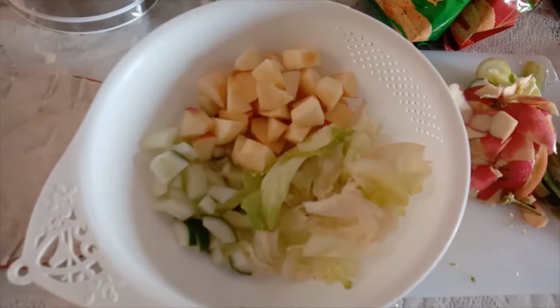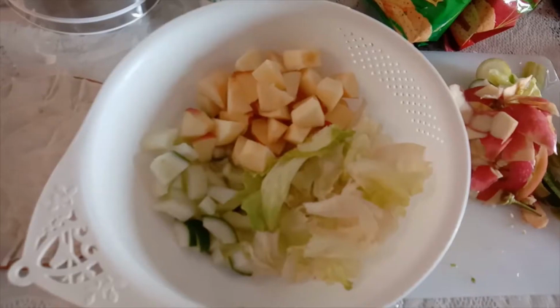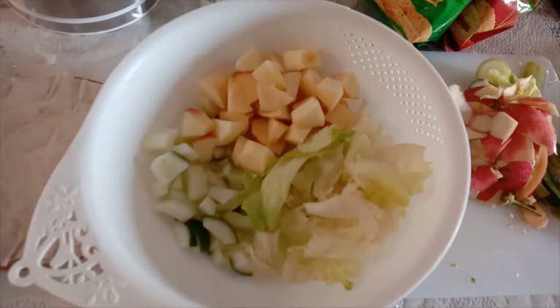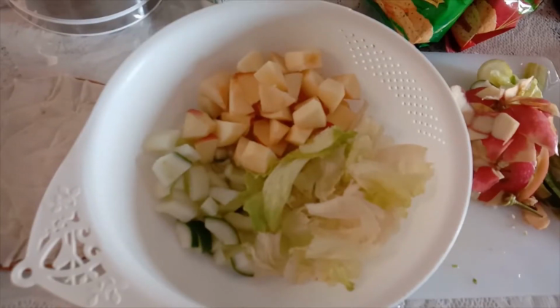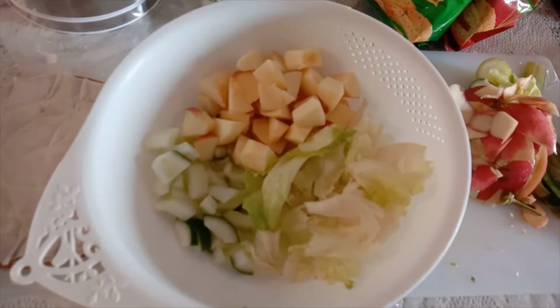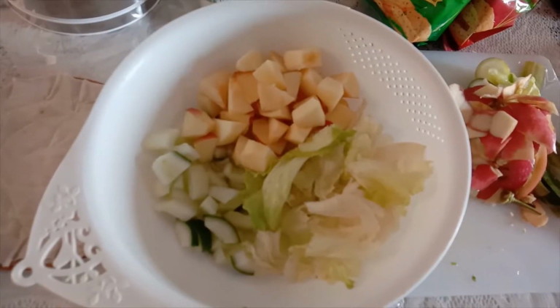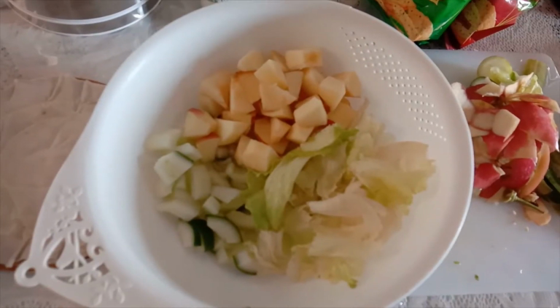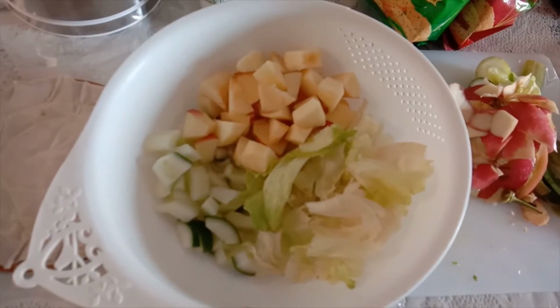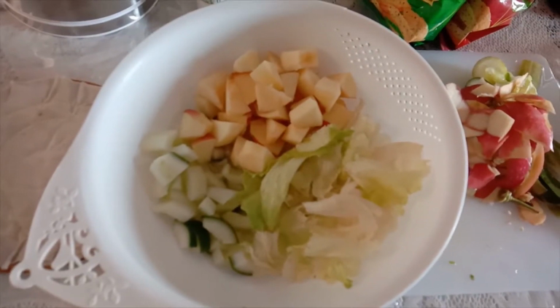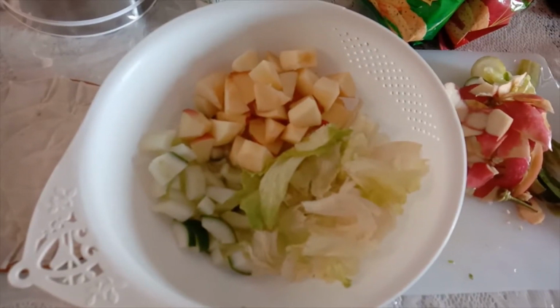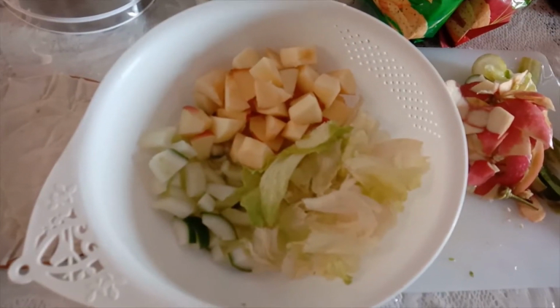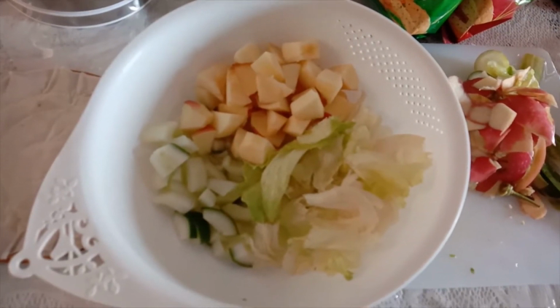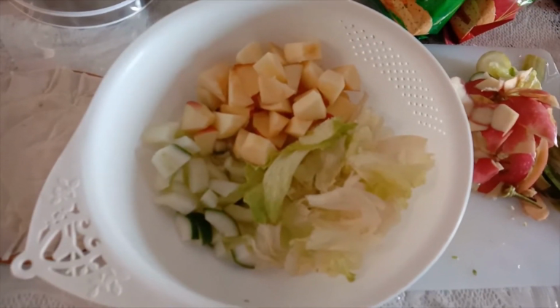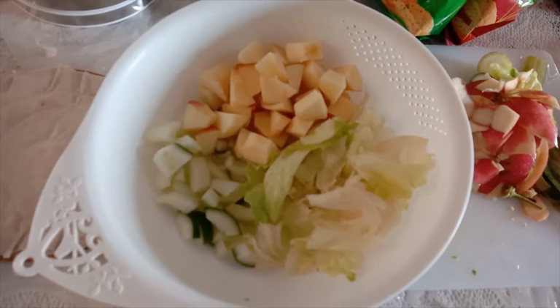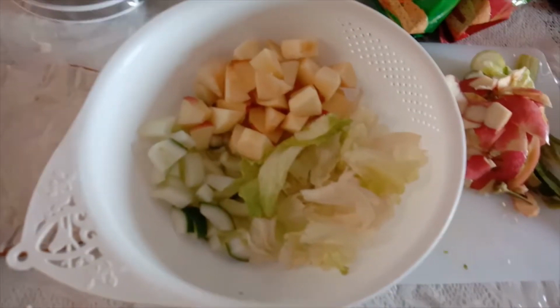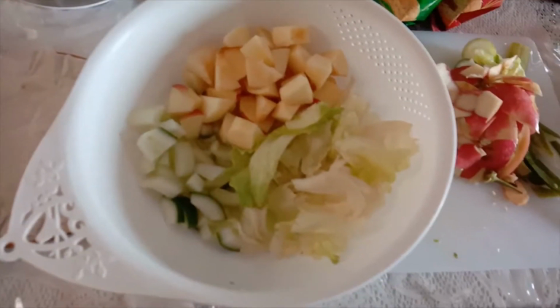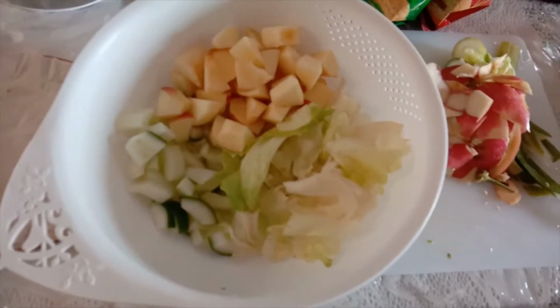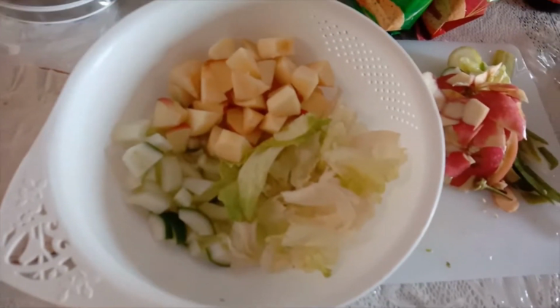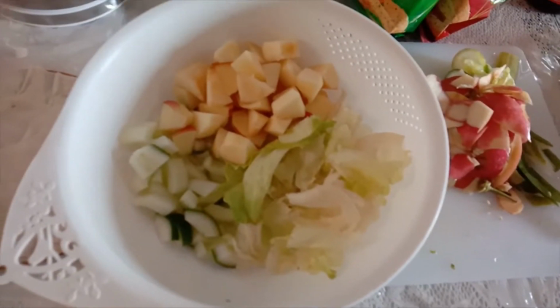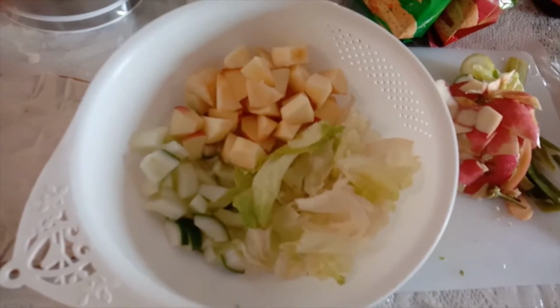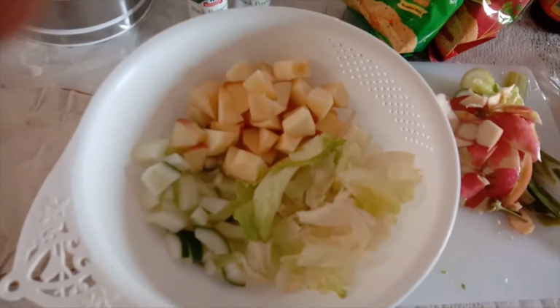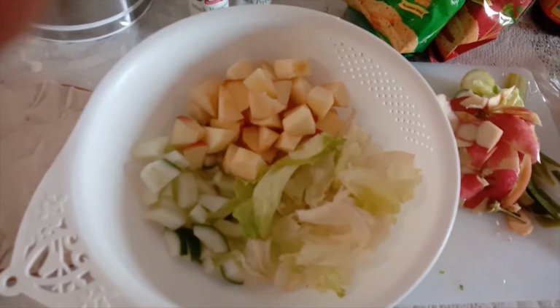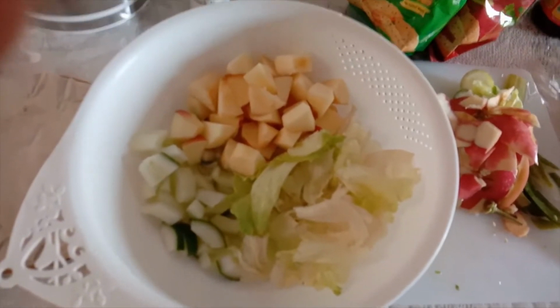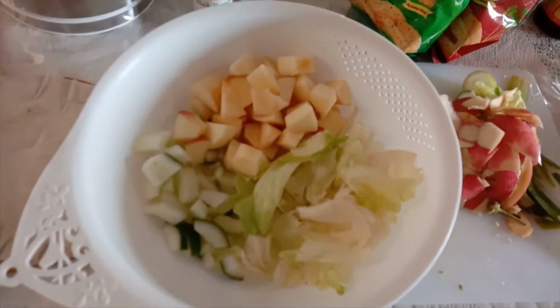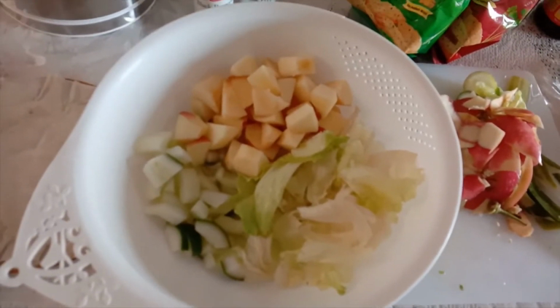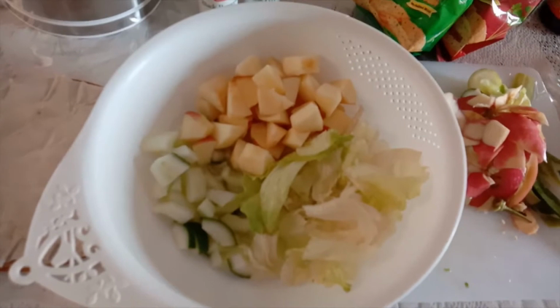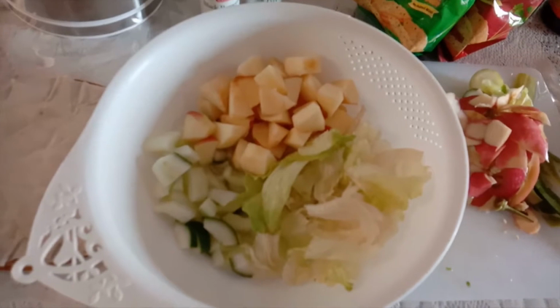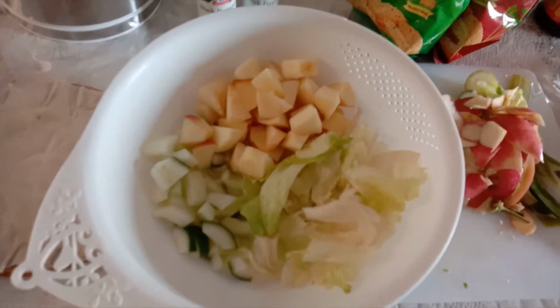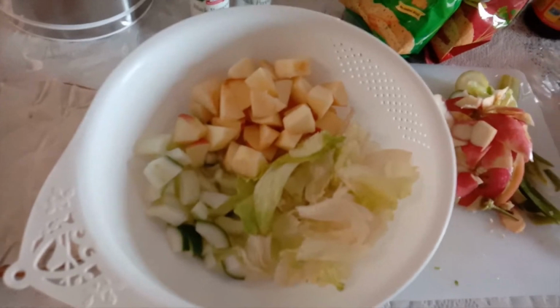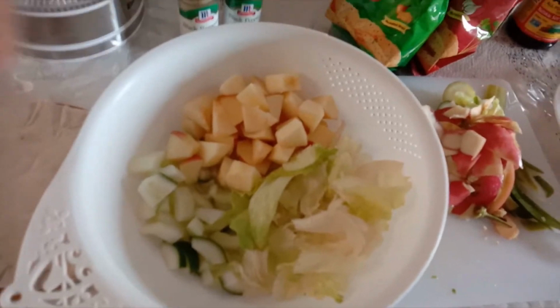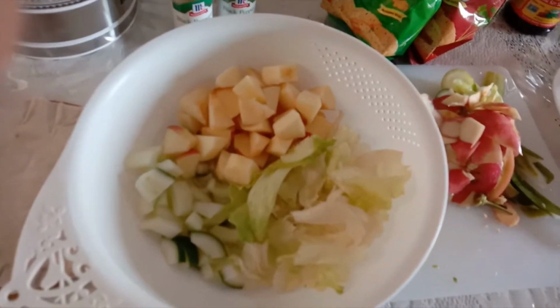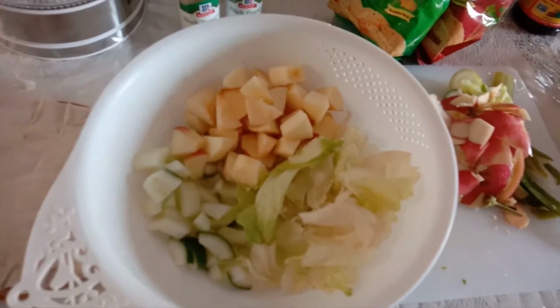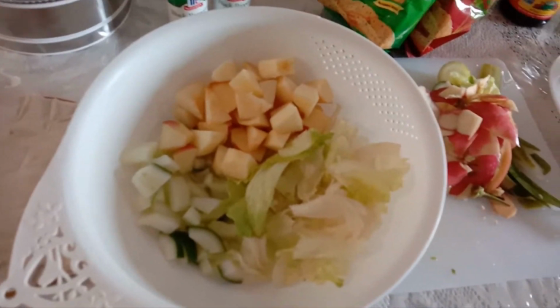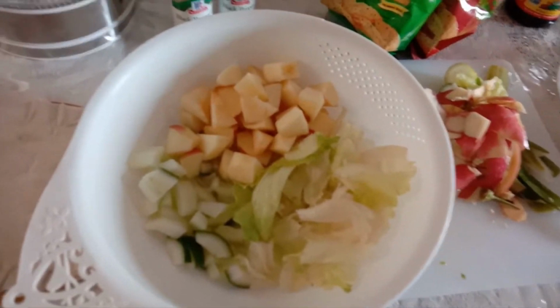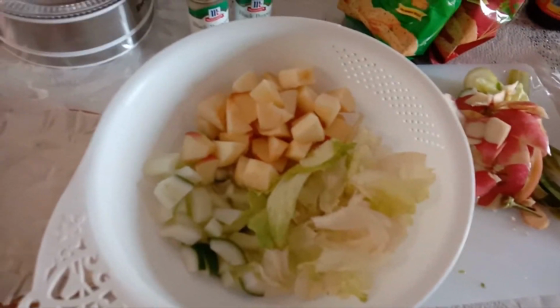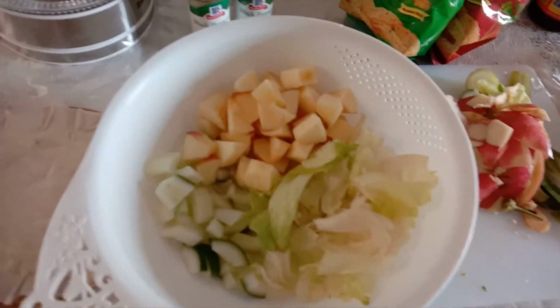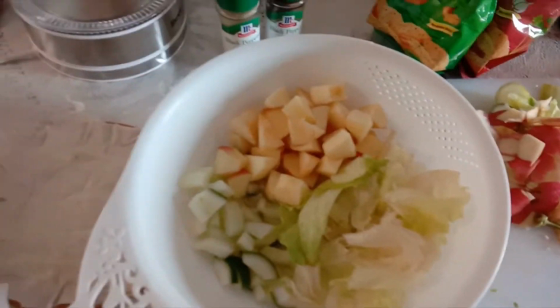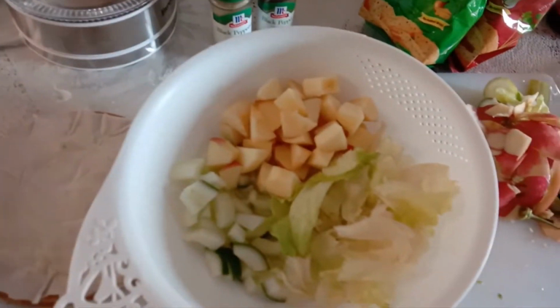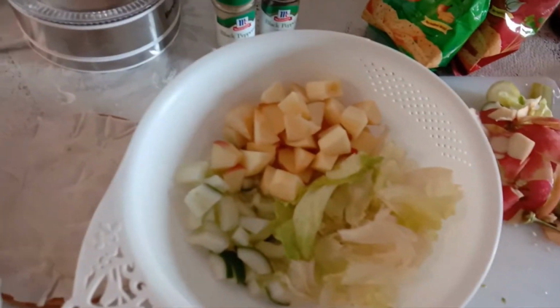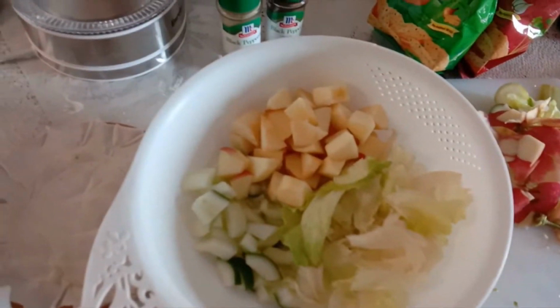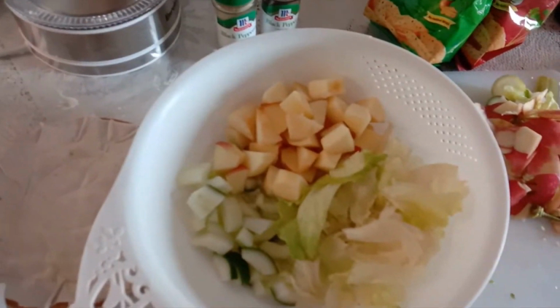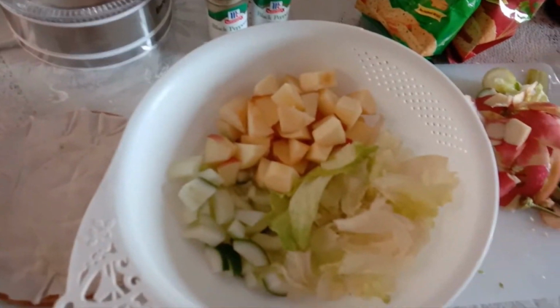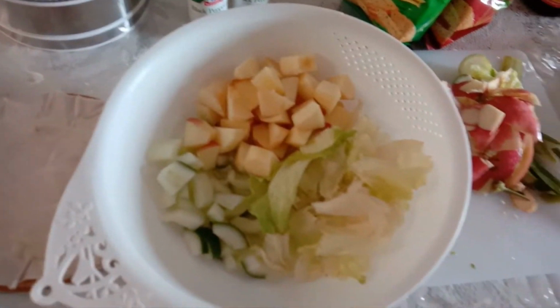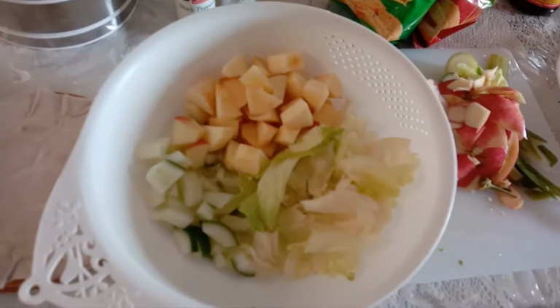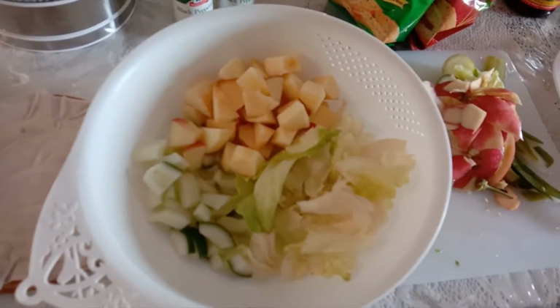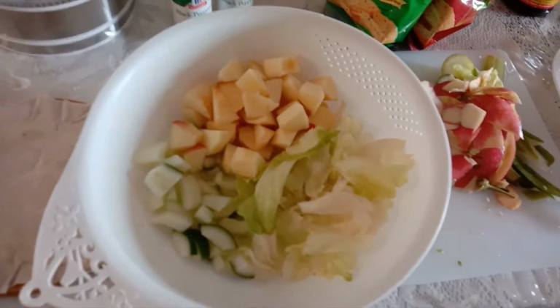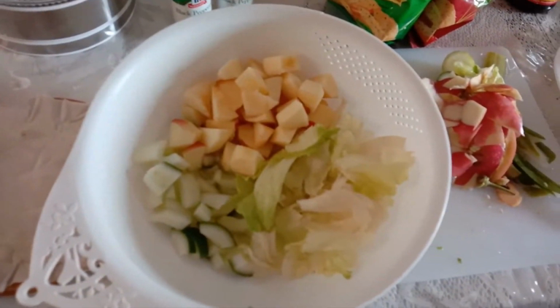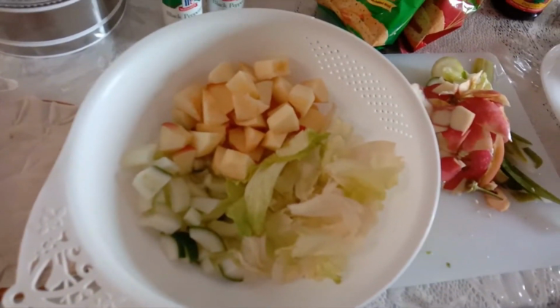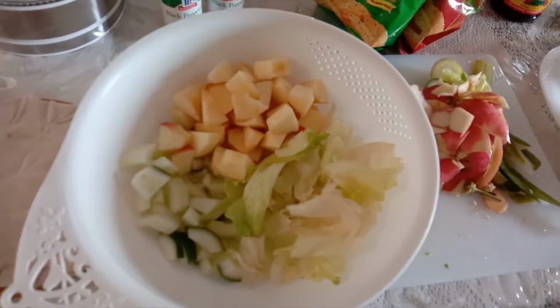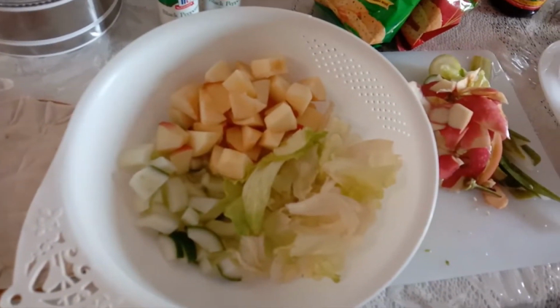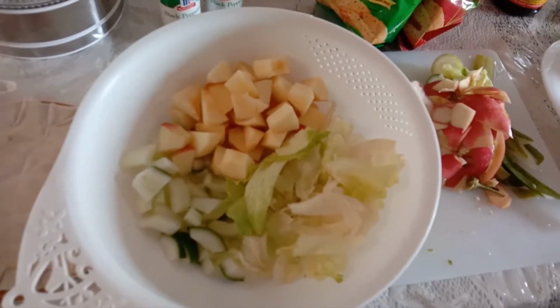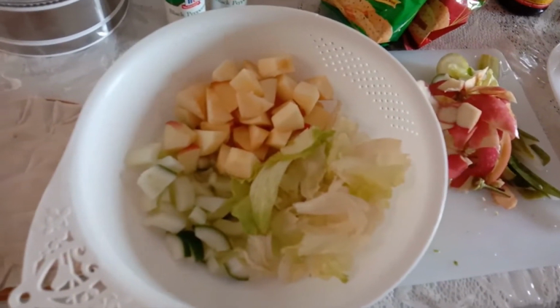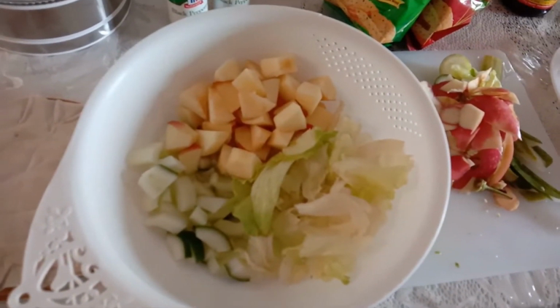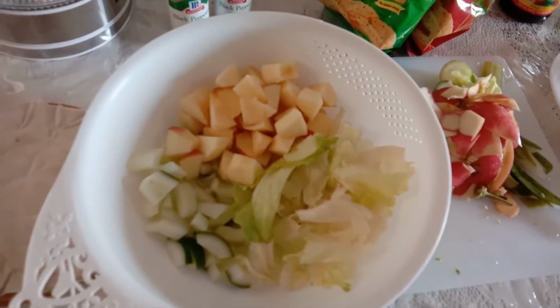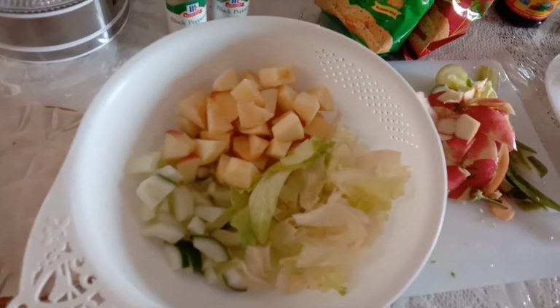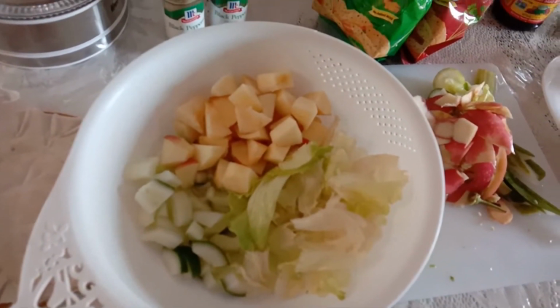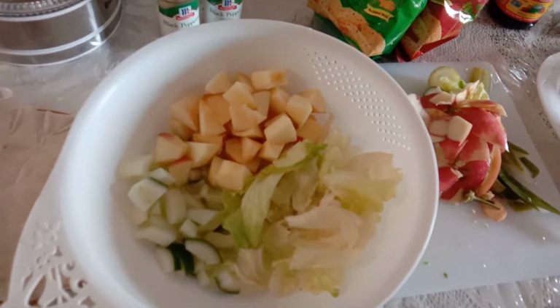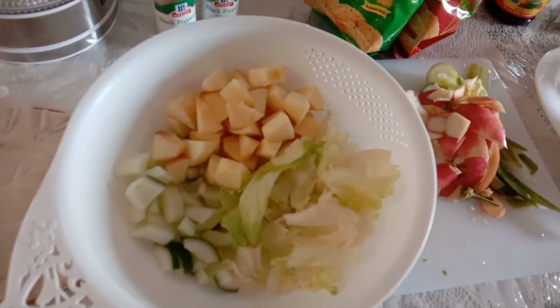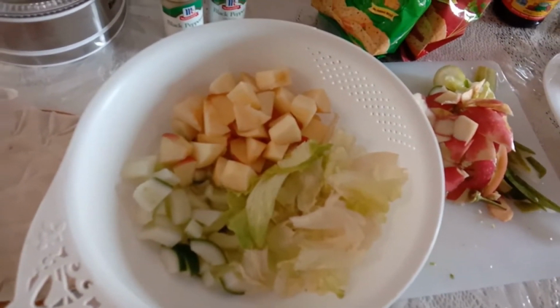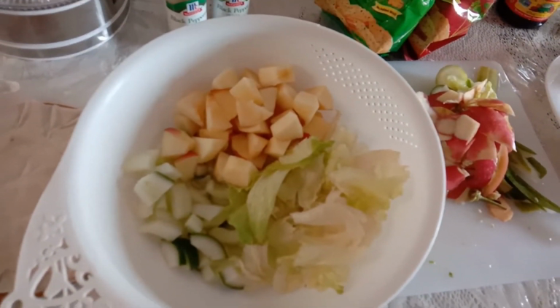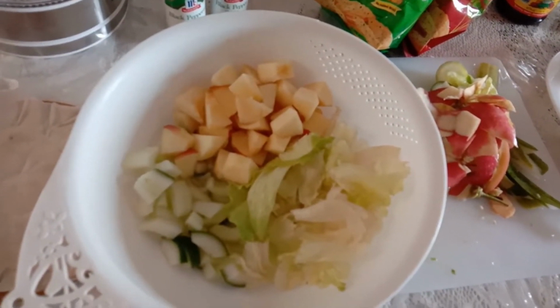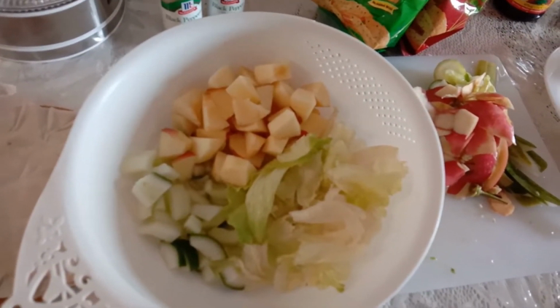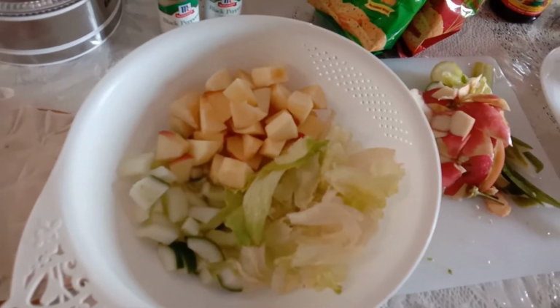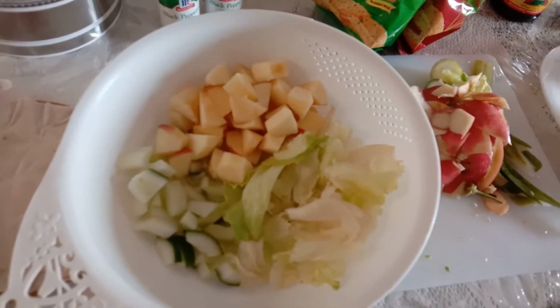Here we go, our simple complicated salad joke, haha.